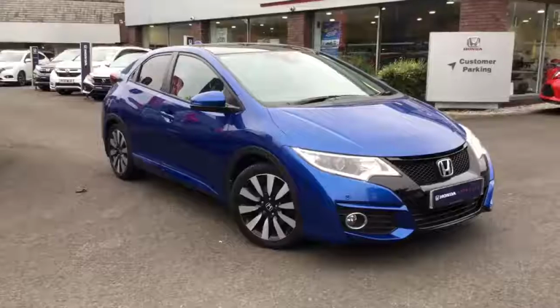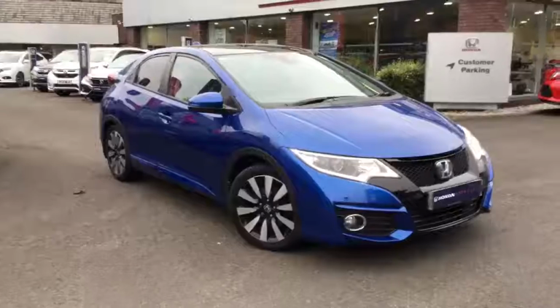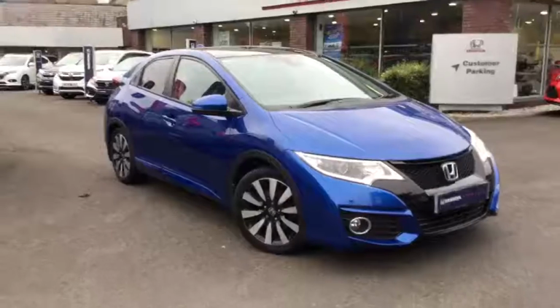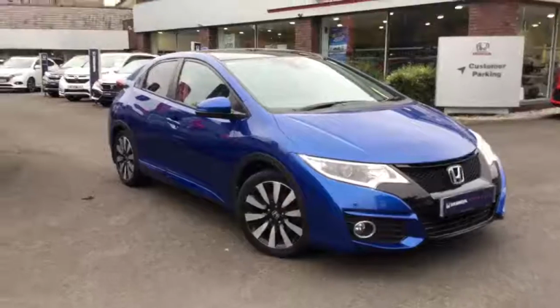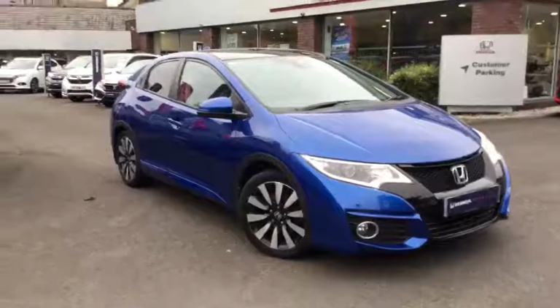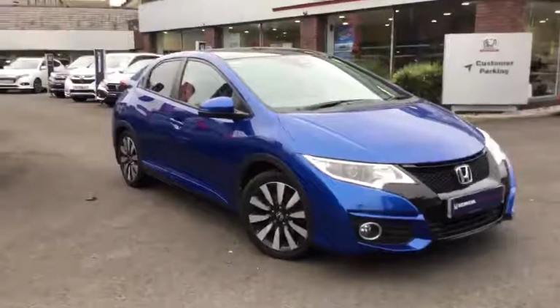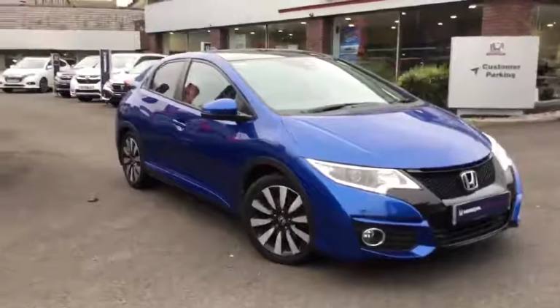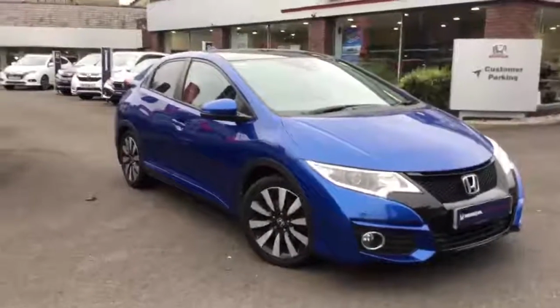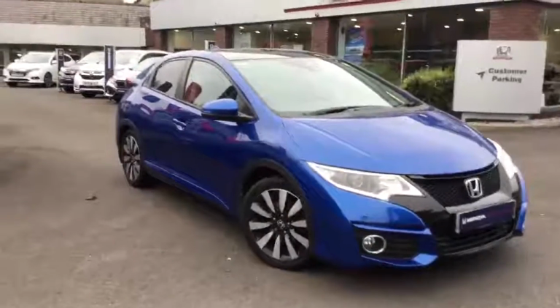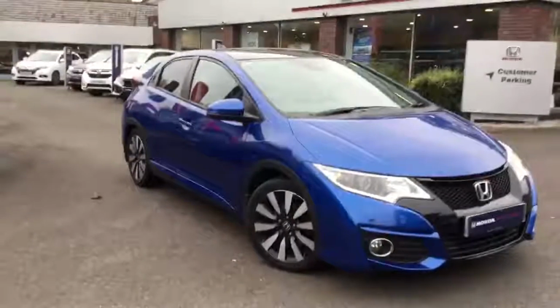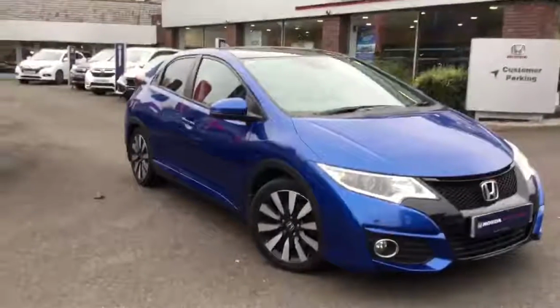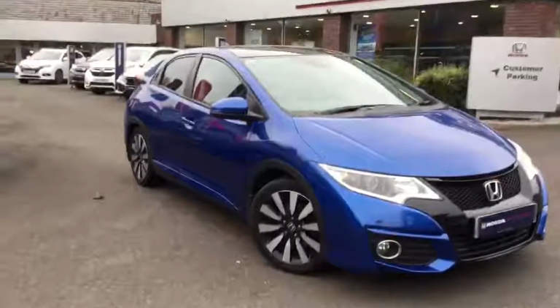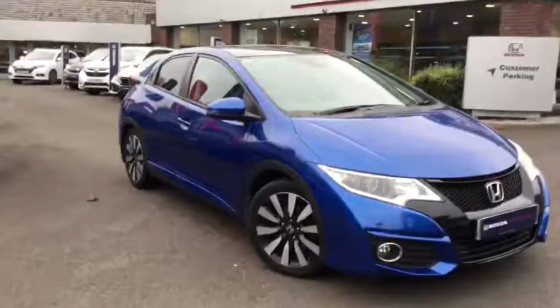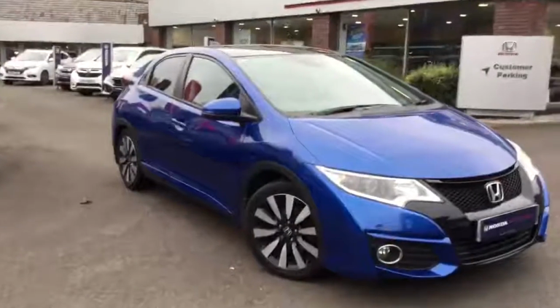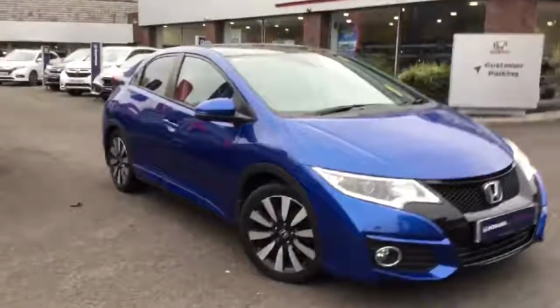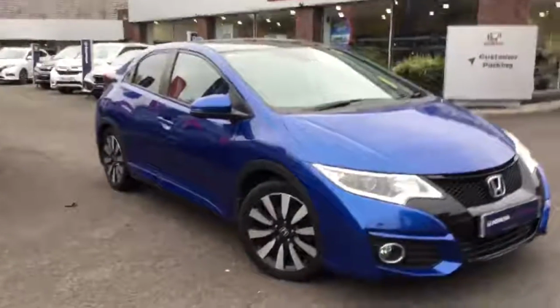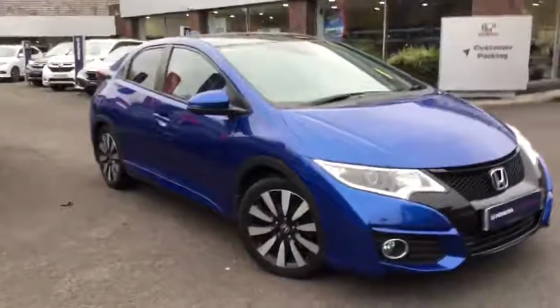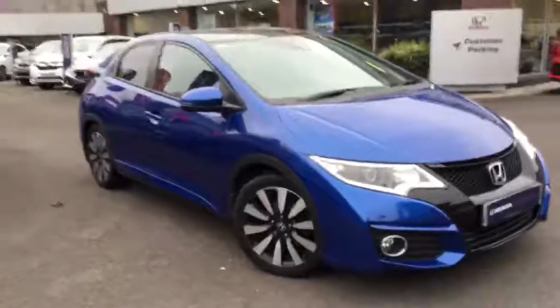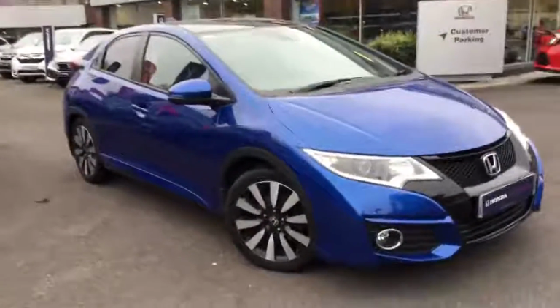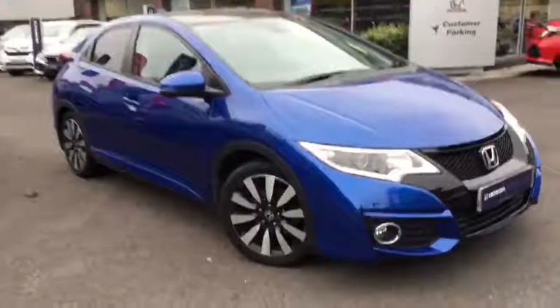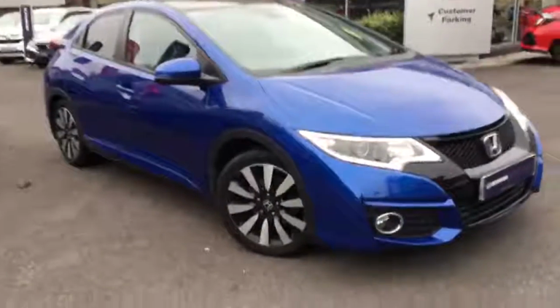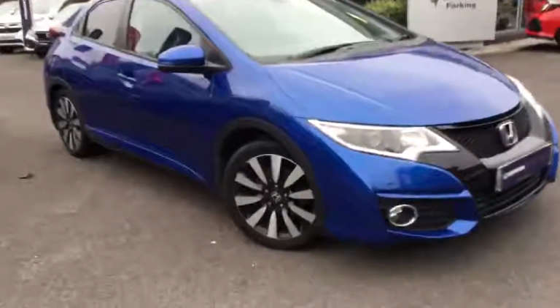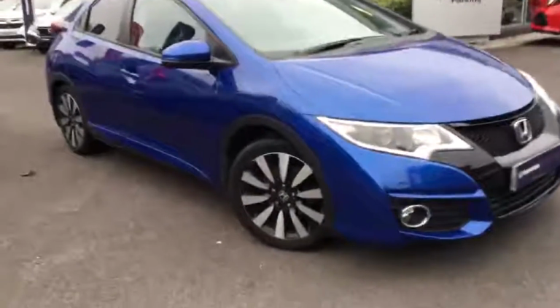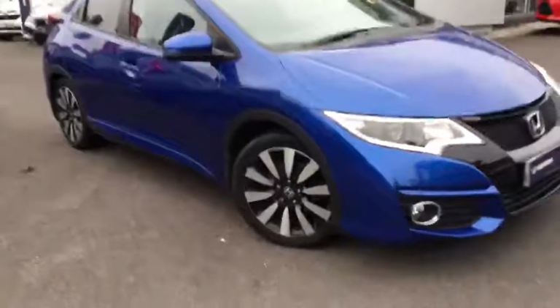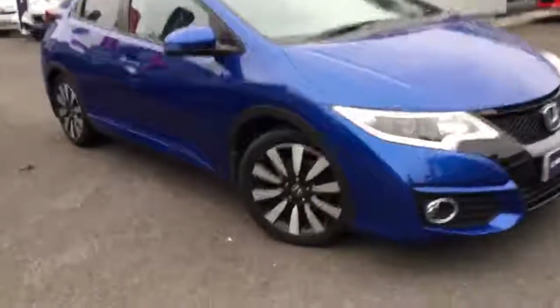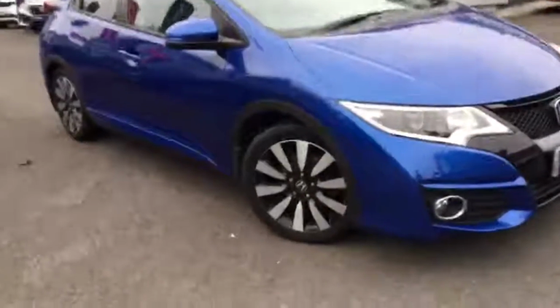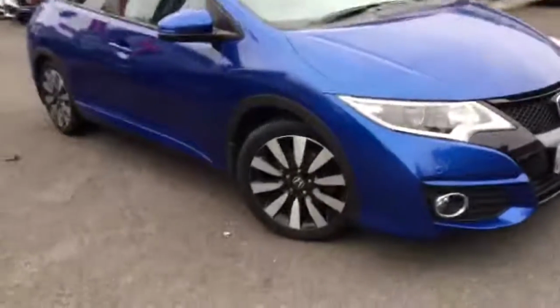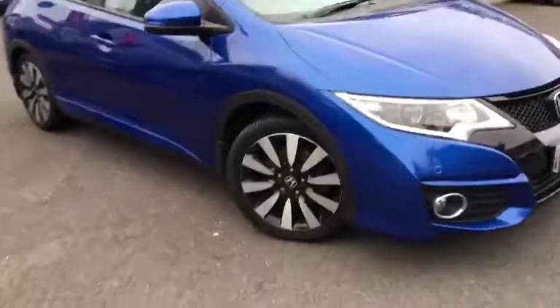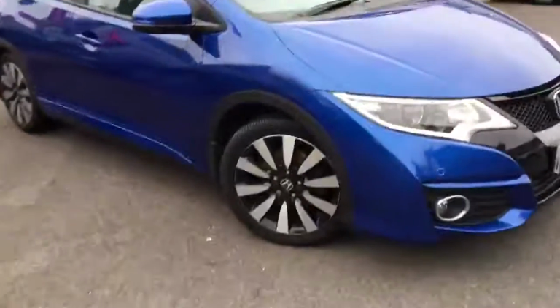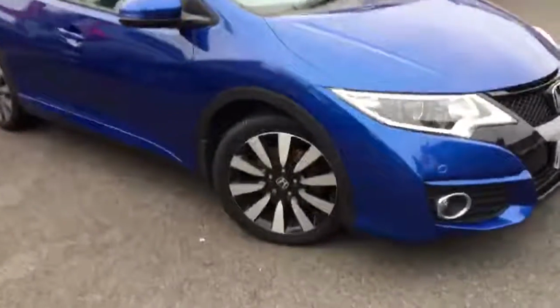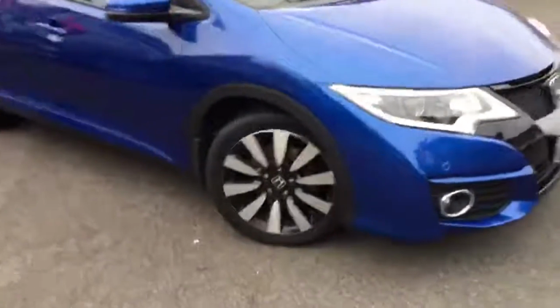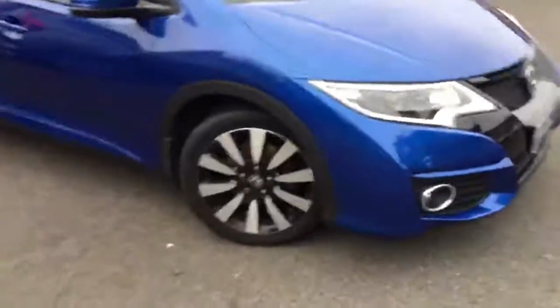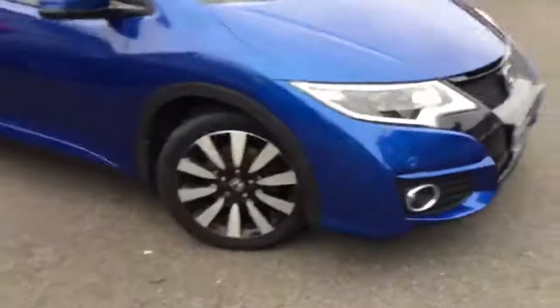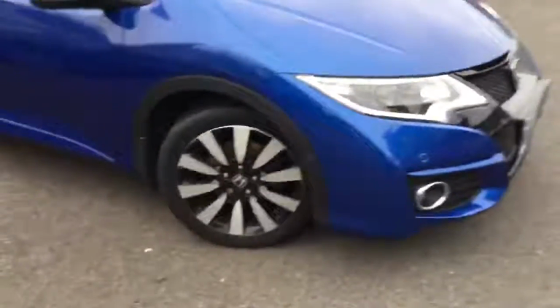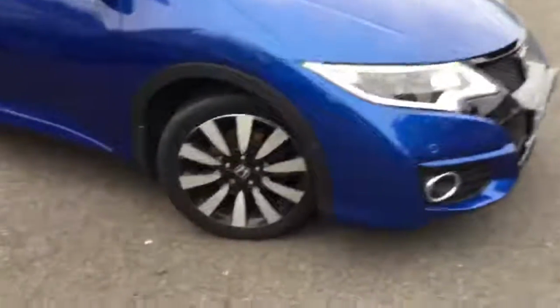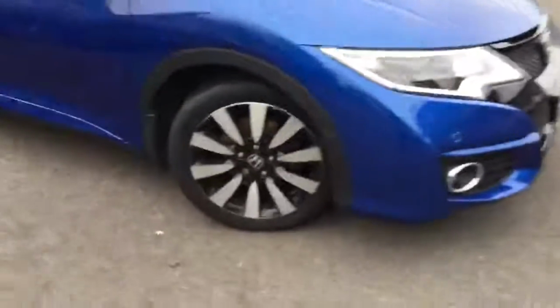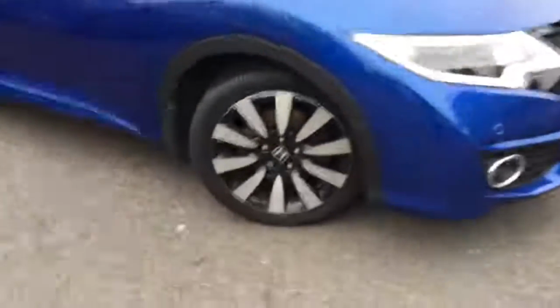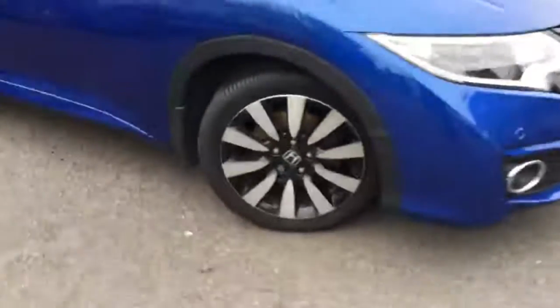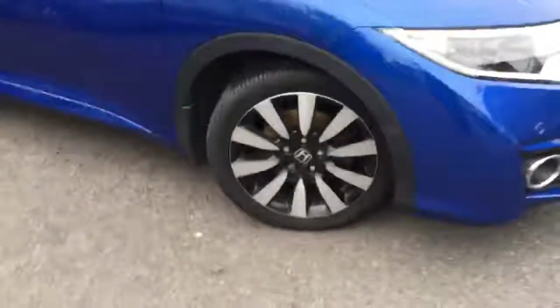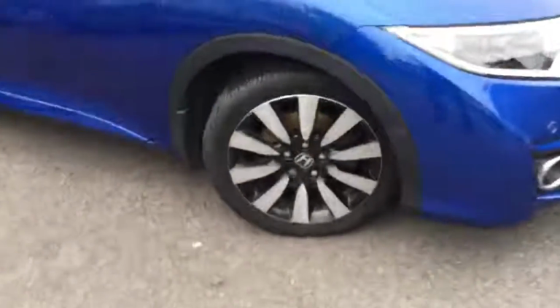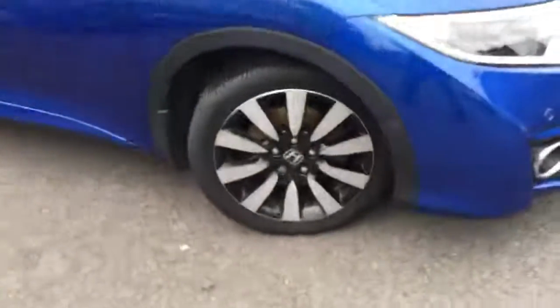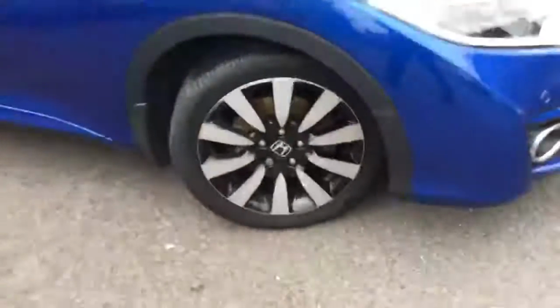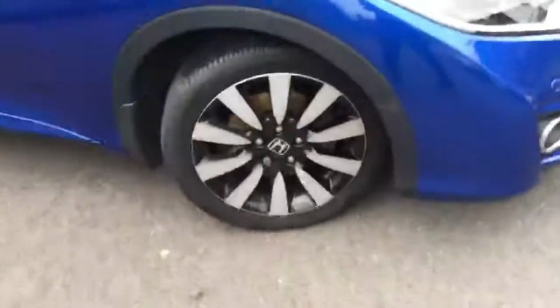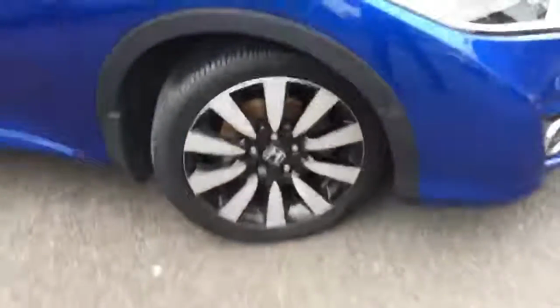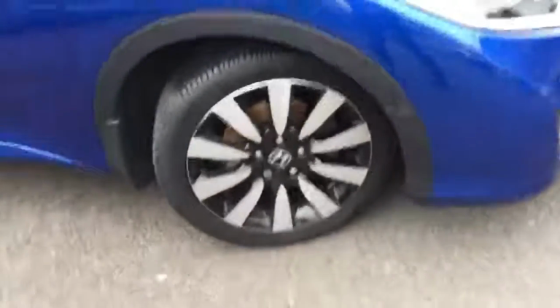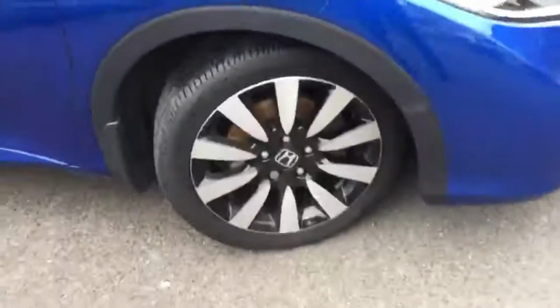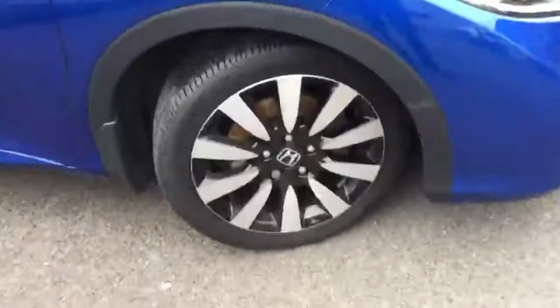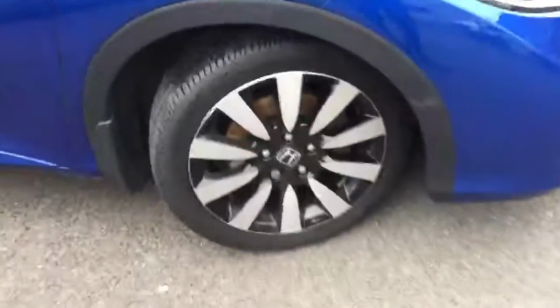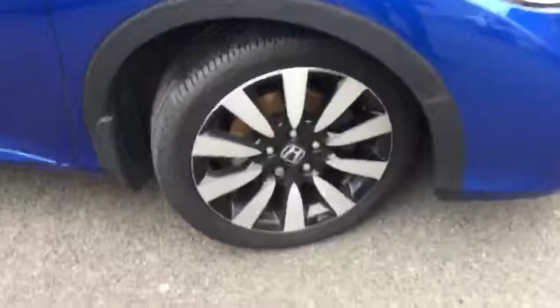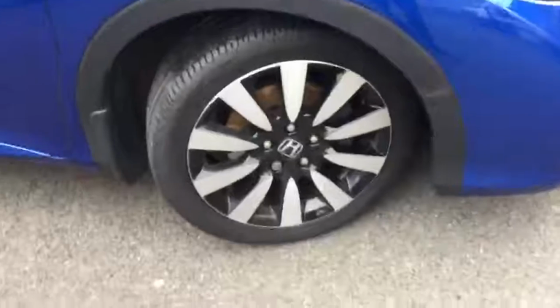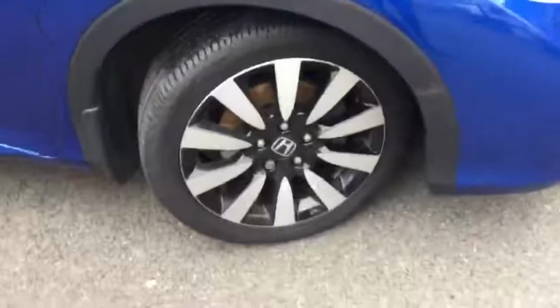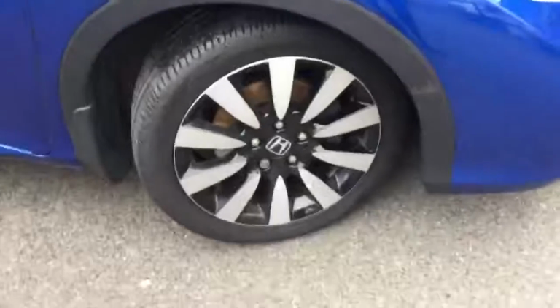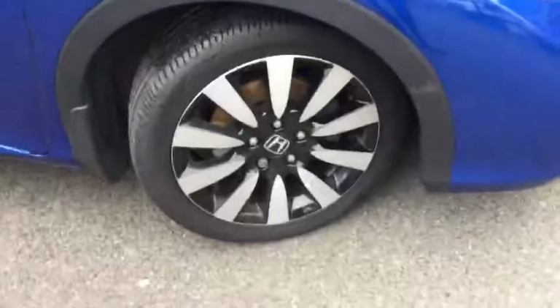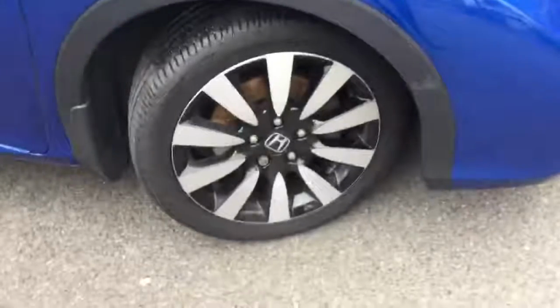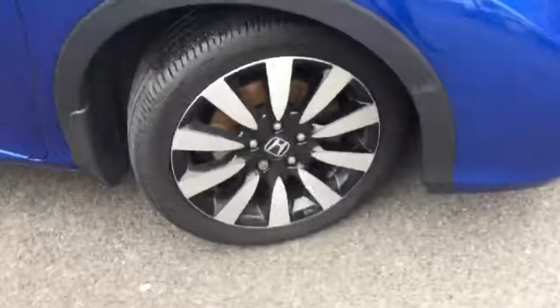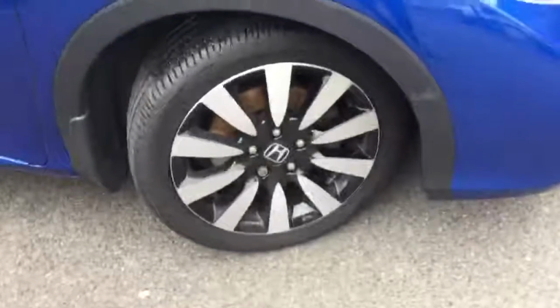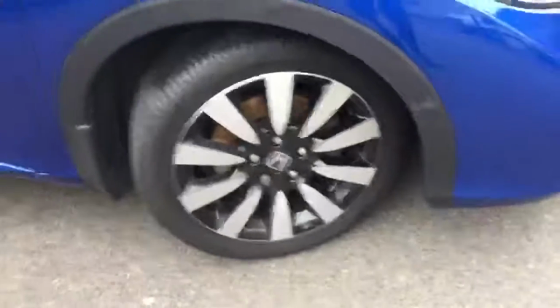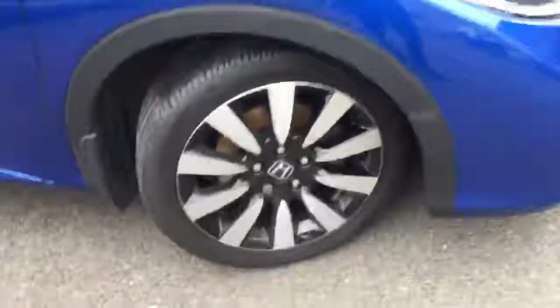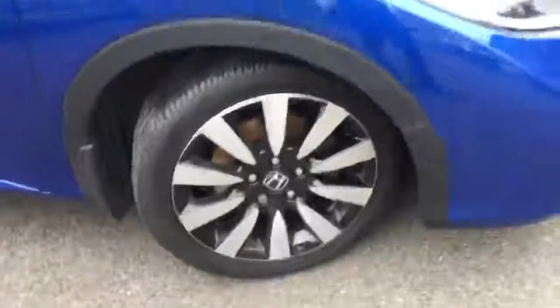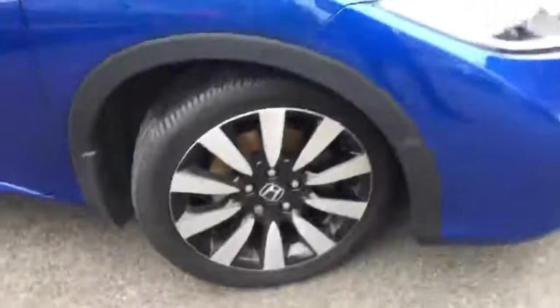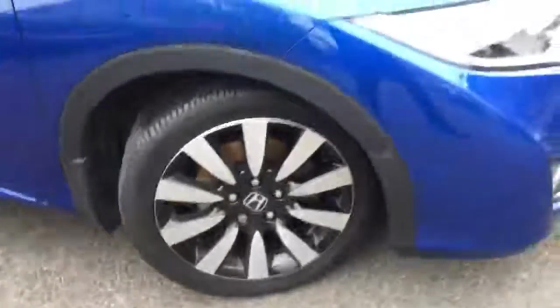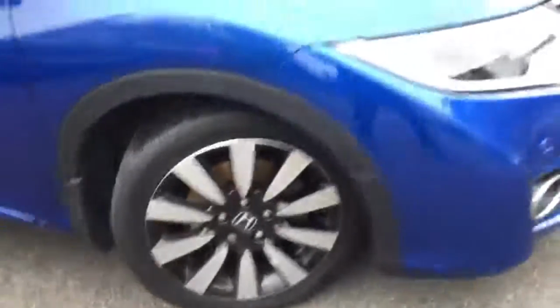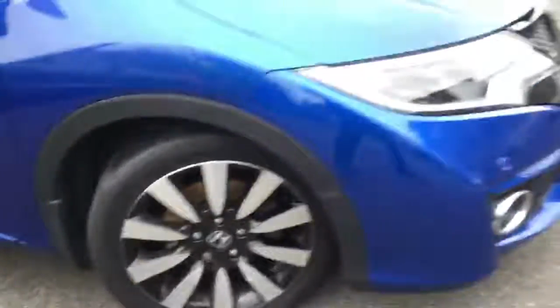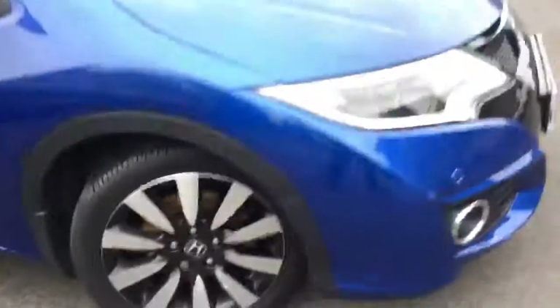Hello and welcome to Greenacre Honda. Today we're having a look around this Civic 1.8 SR manual — just going to have a quick look around the car.